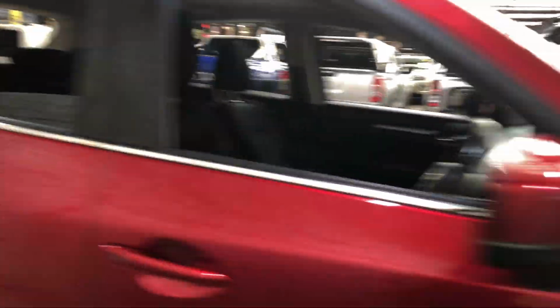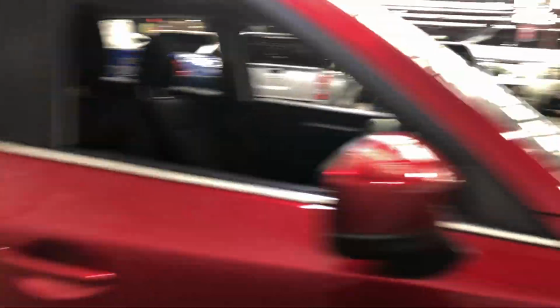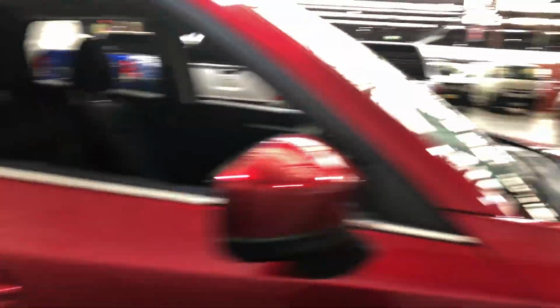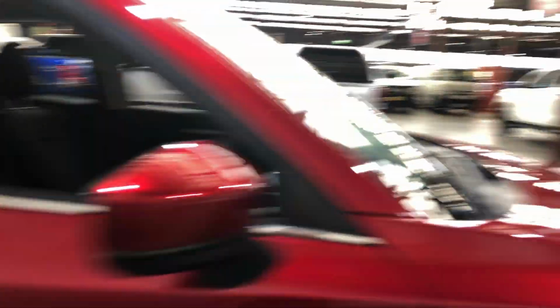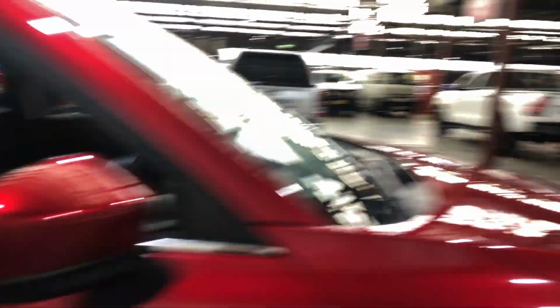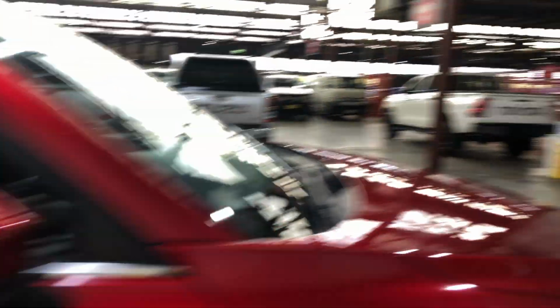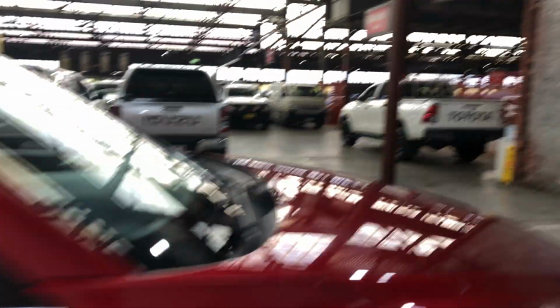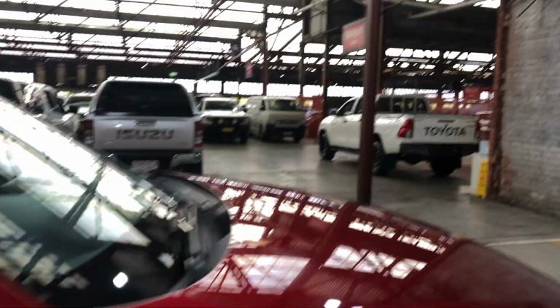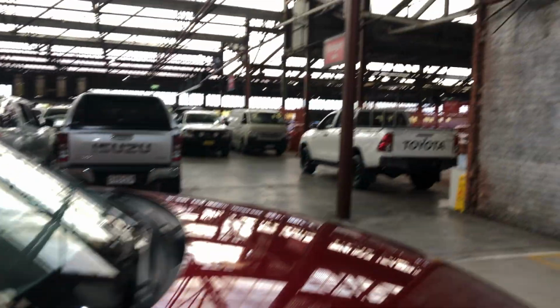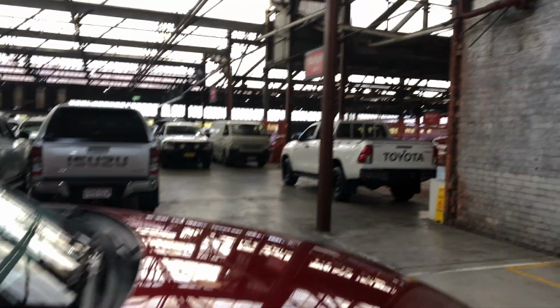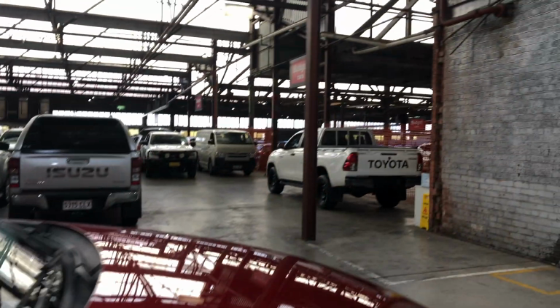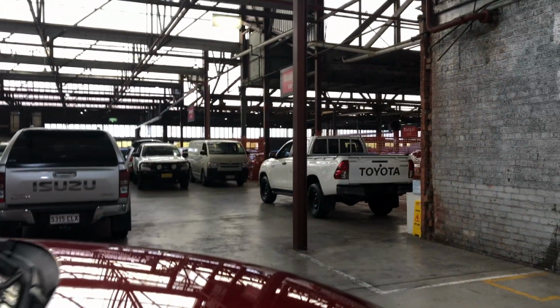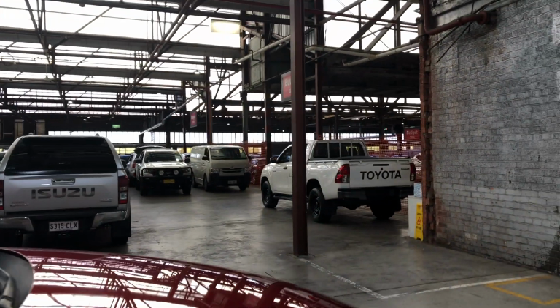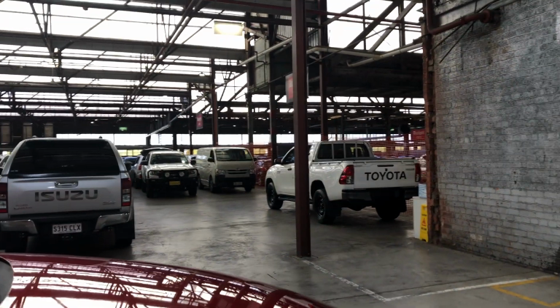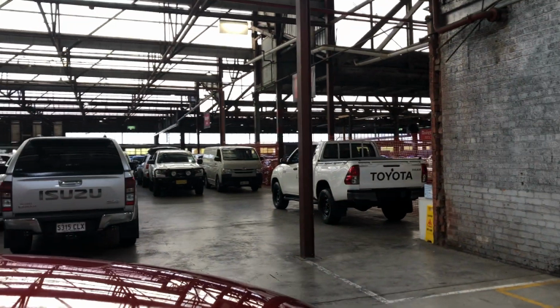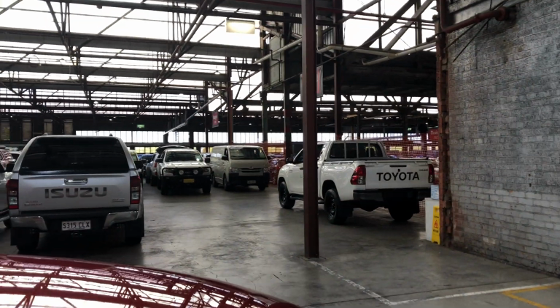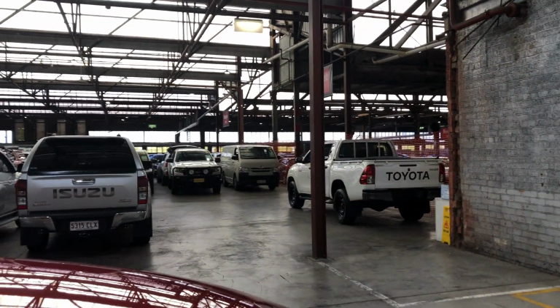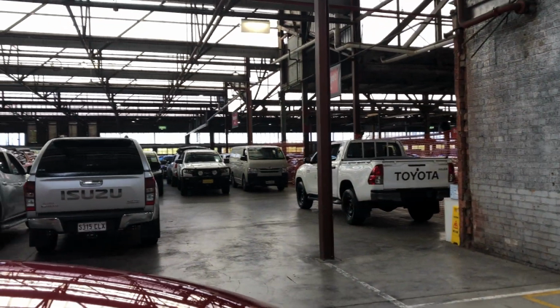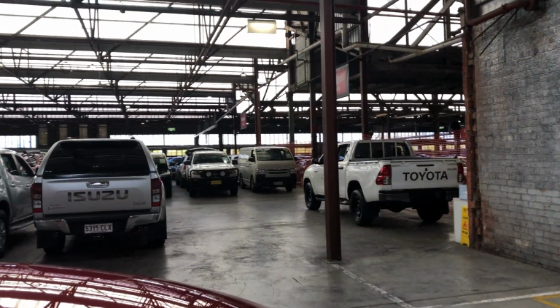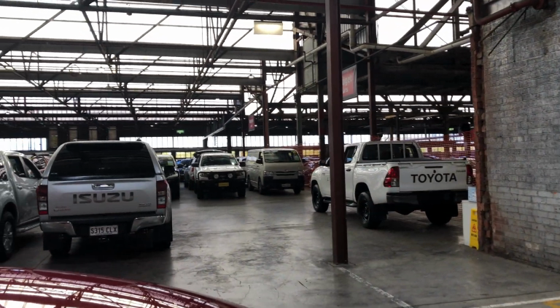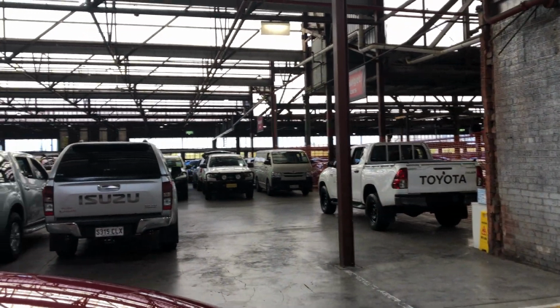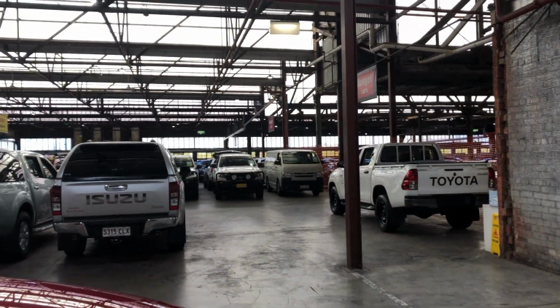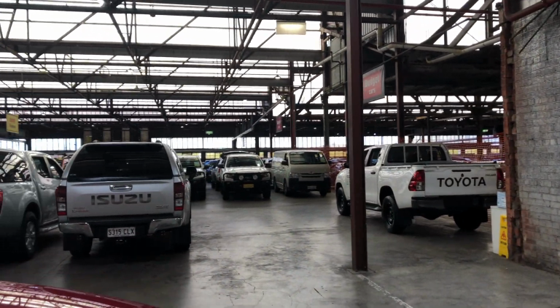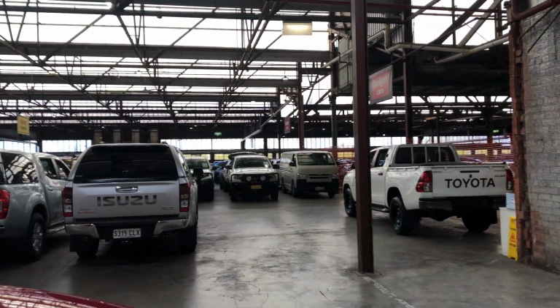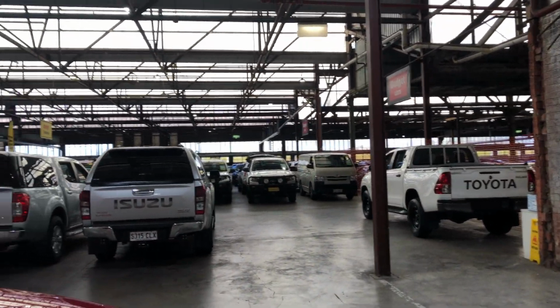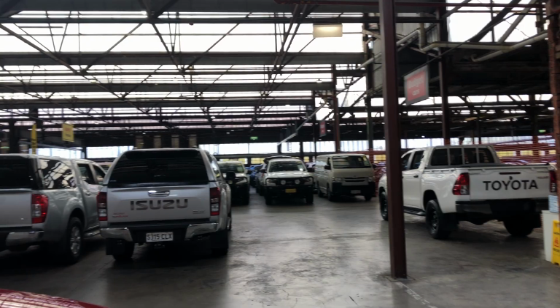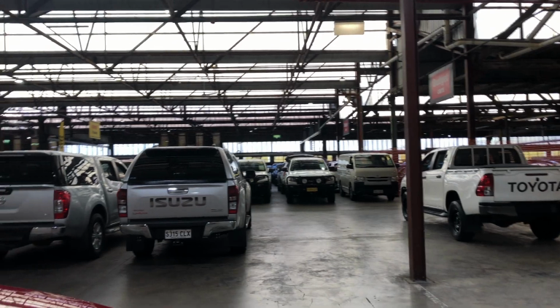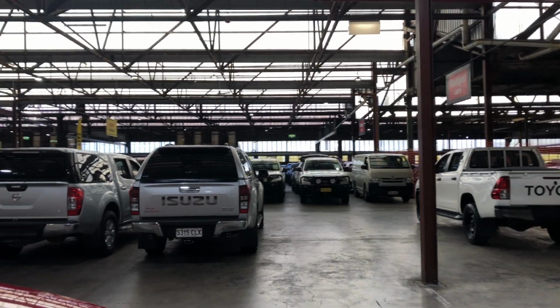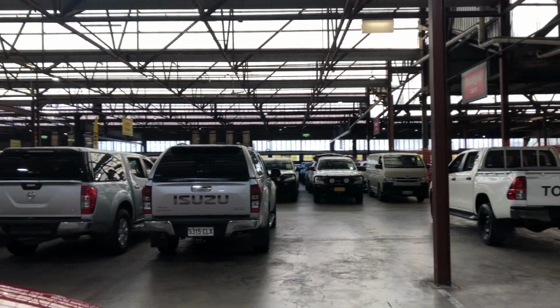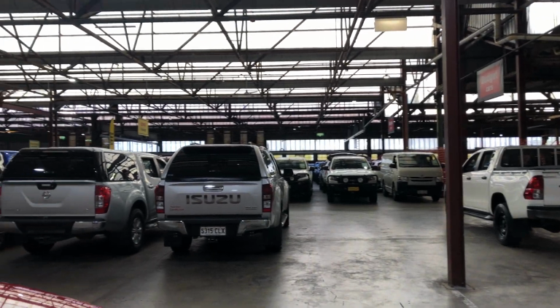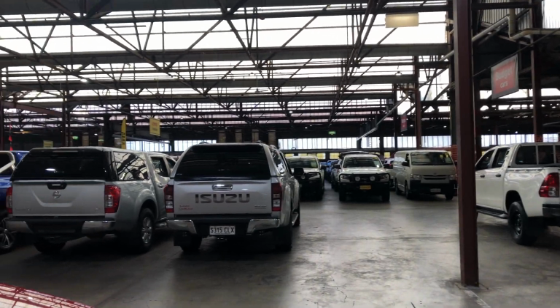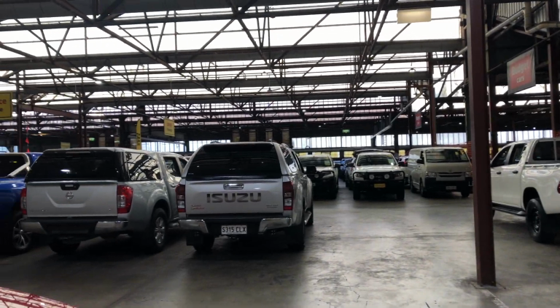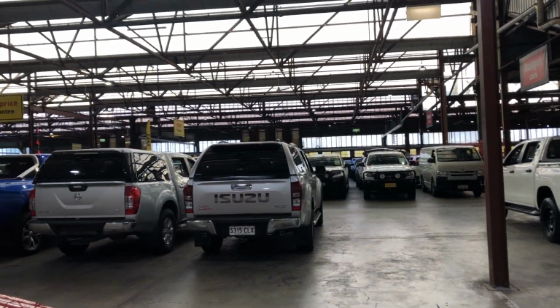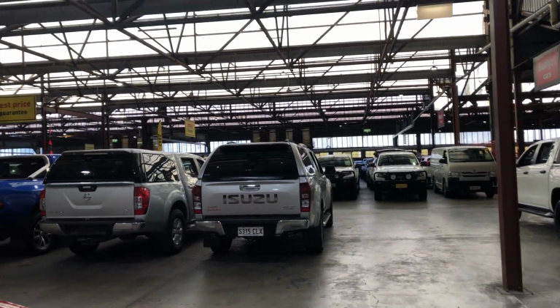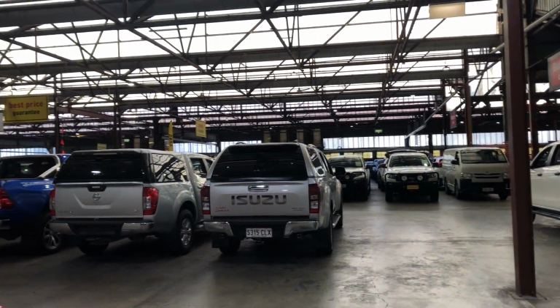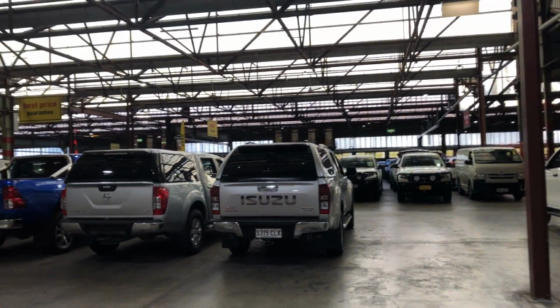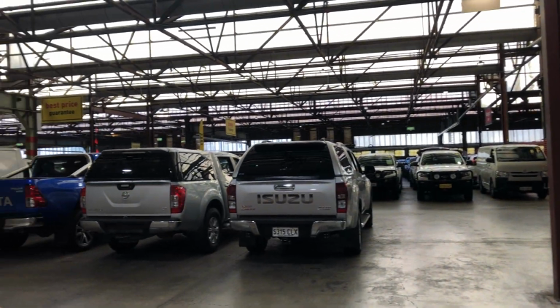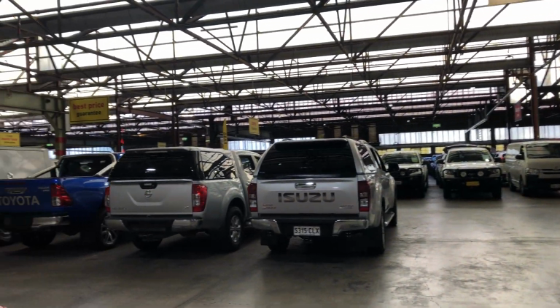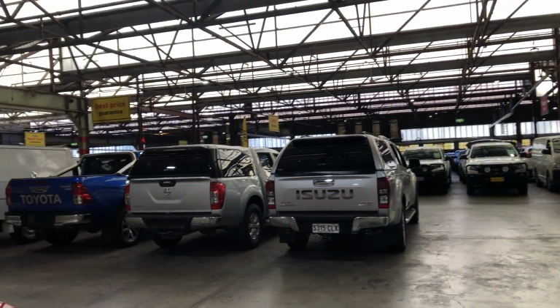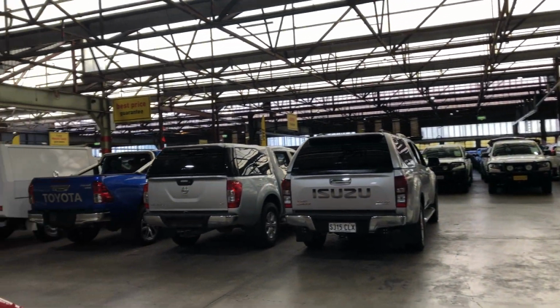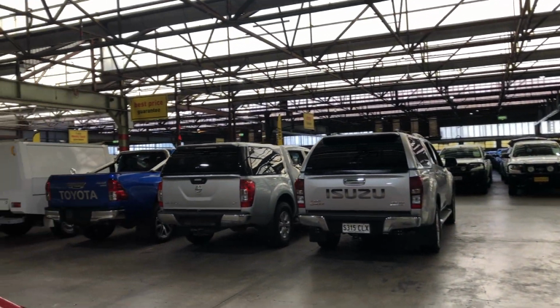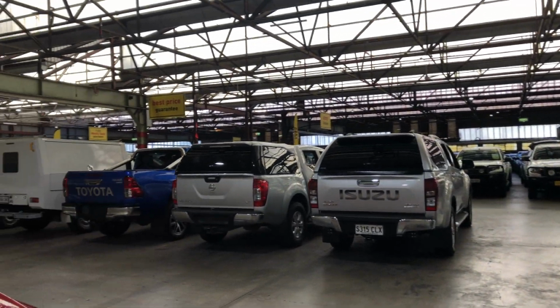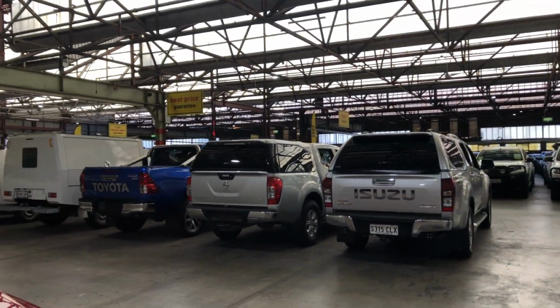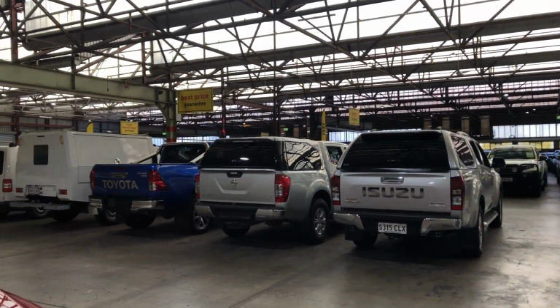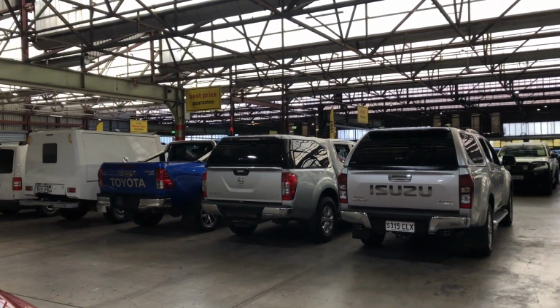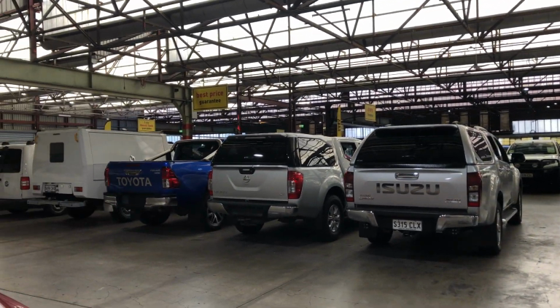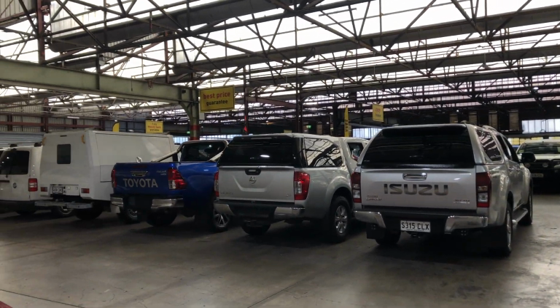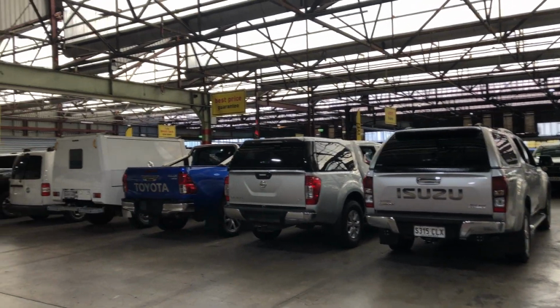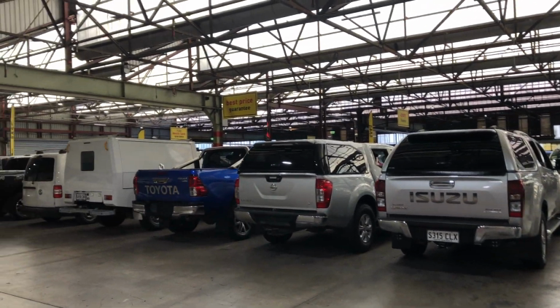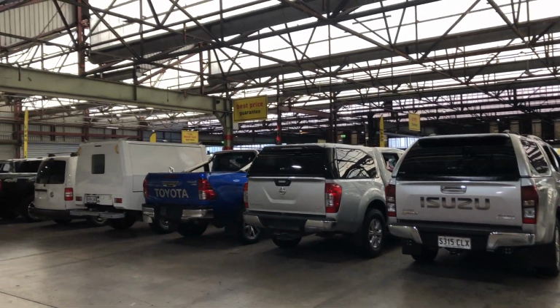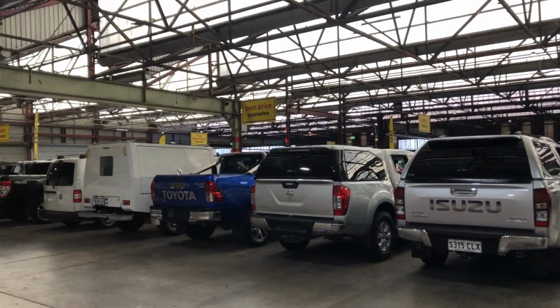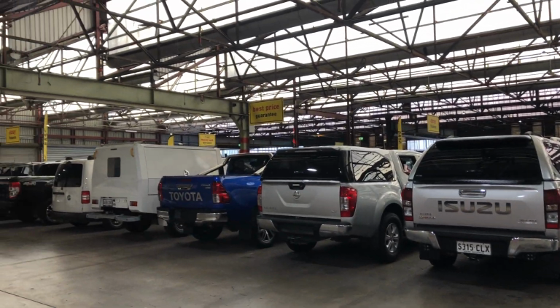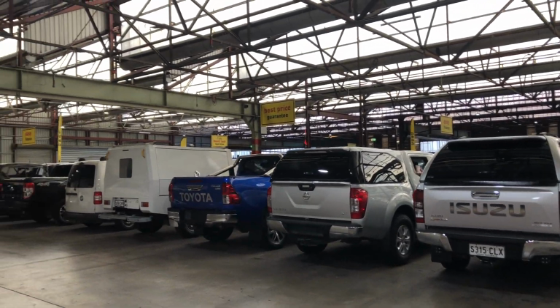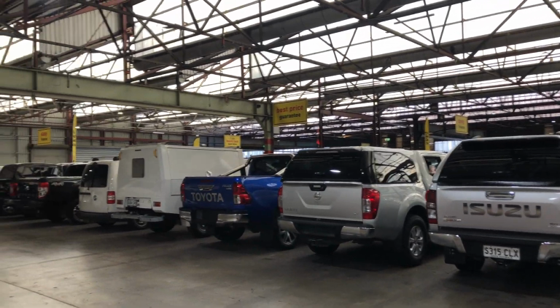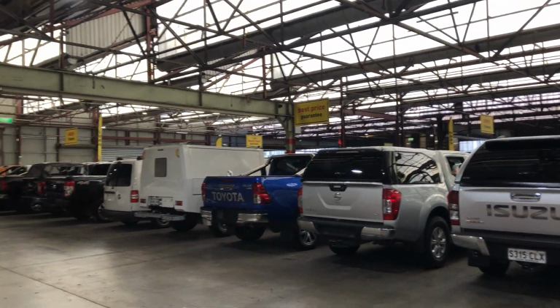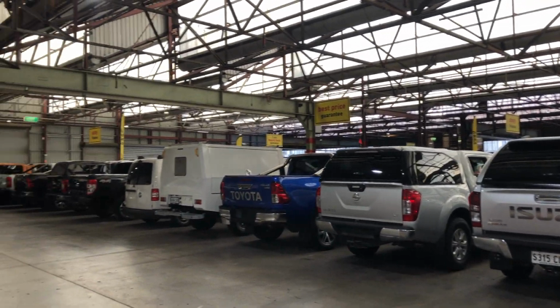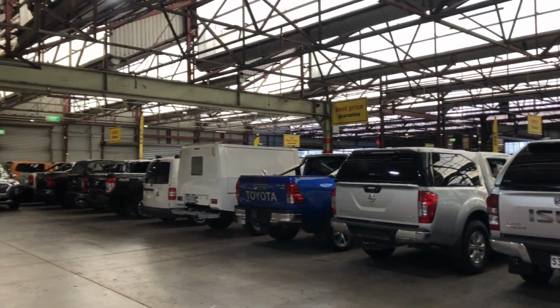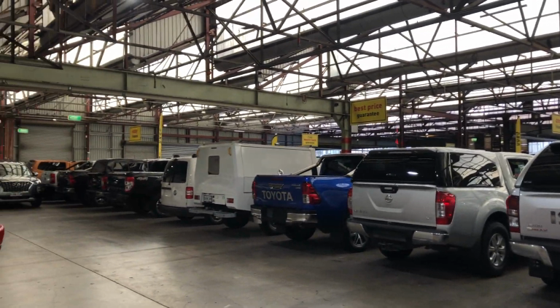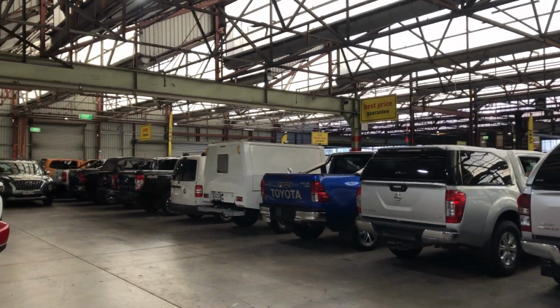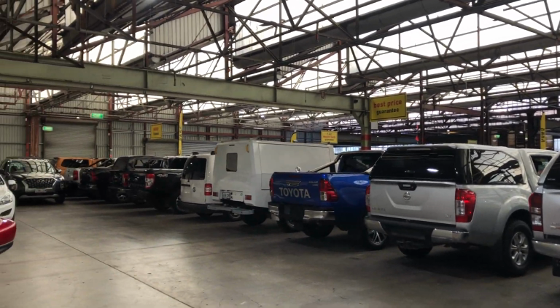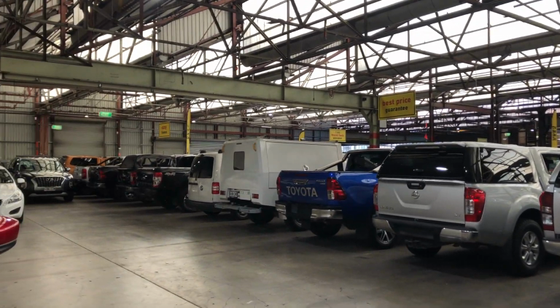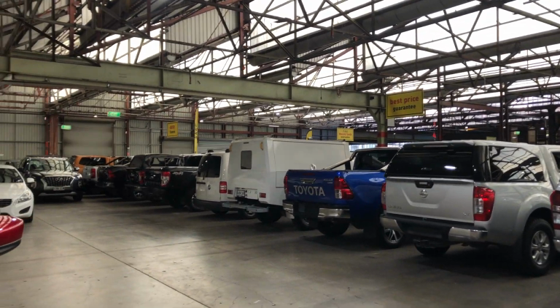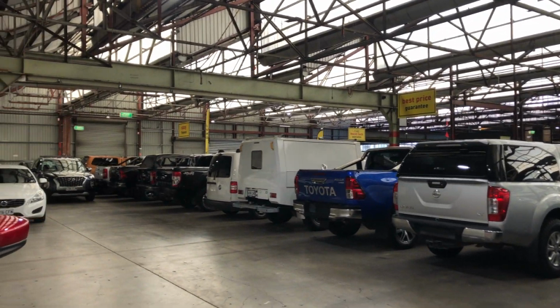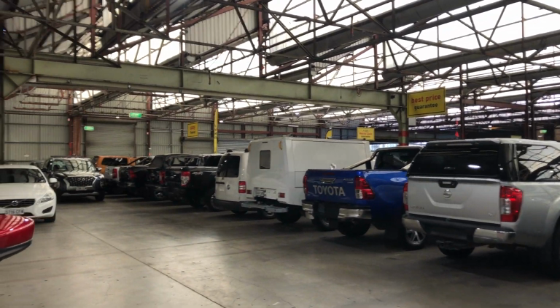If this CX-5 is not for you, we do have over 300 vehicles on the lot with access to over 2,000 vehicles Australia-wide. Hope to see you soon.